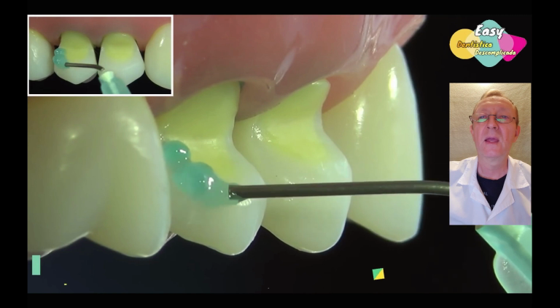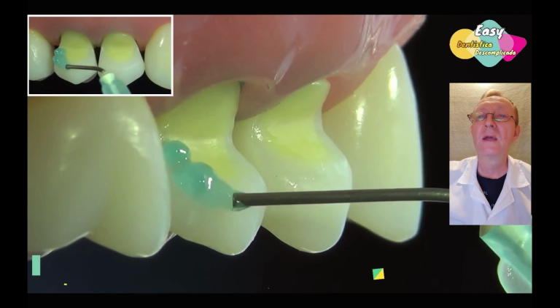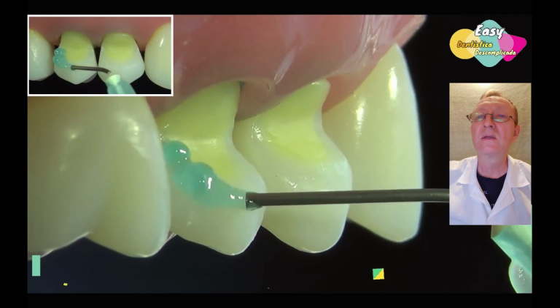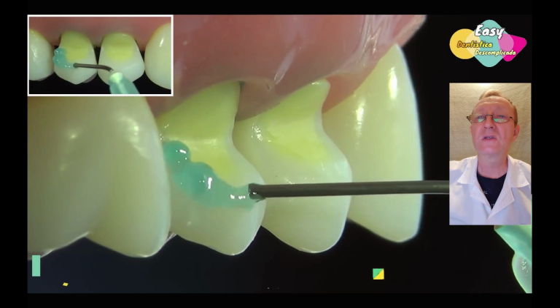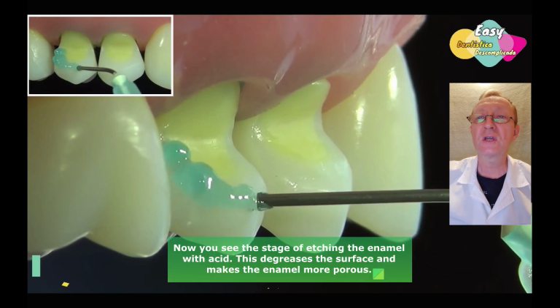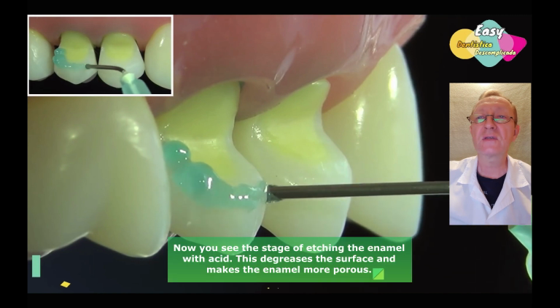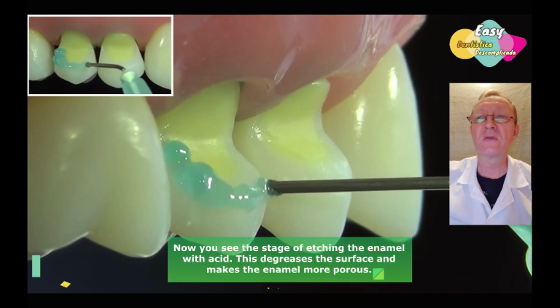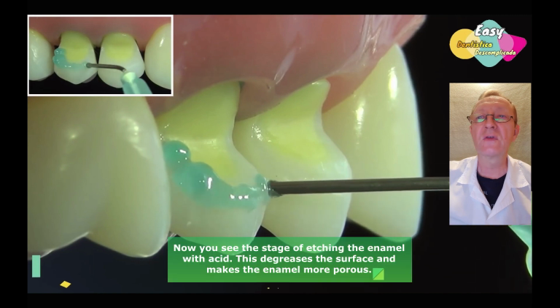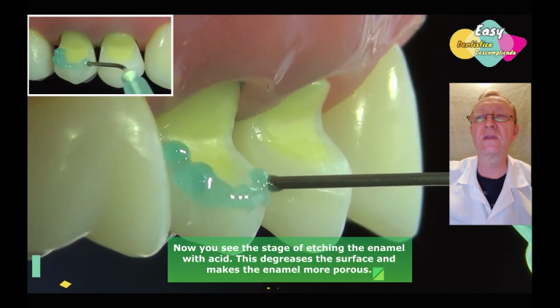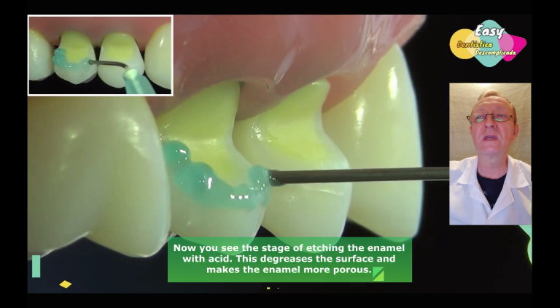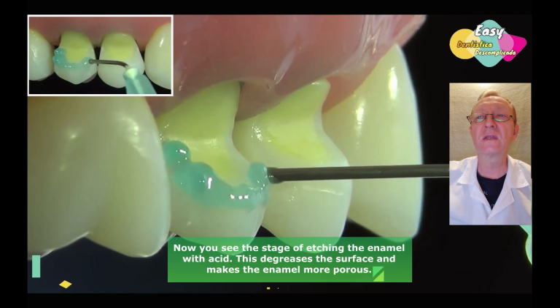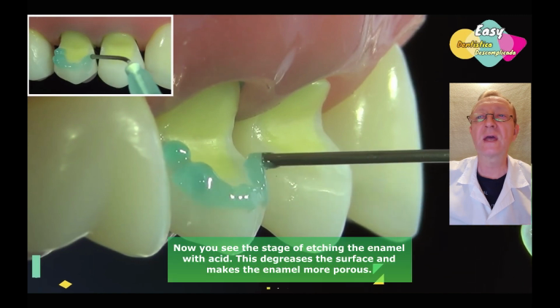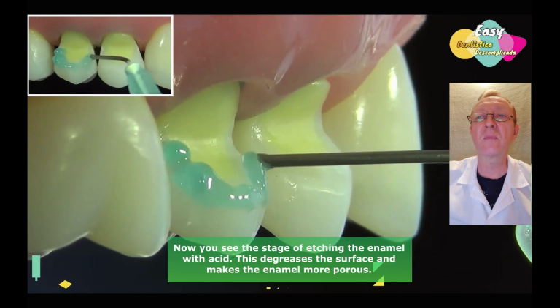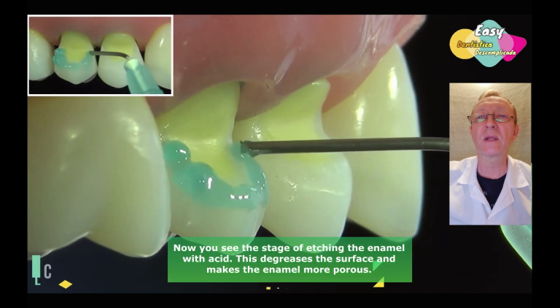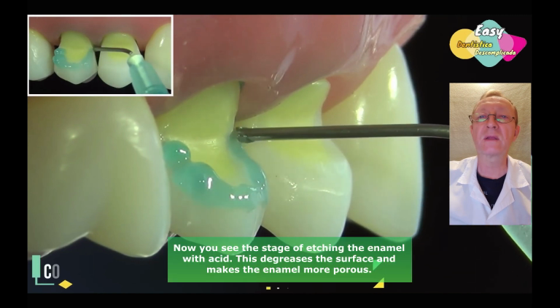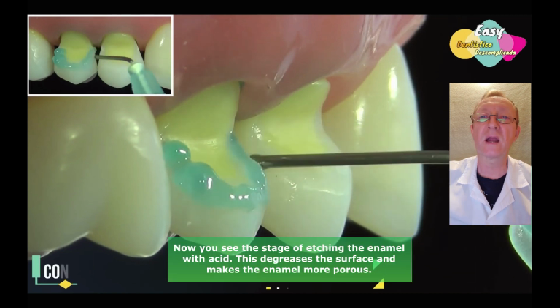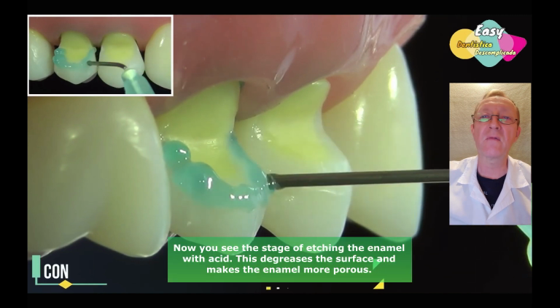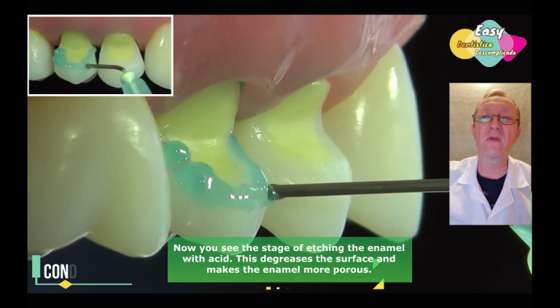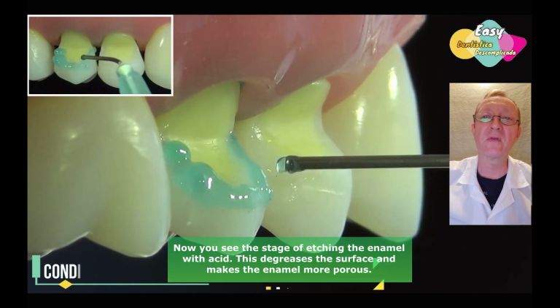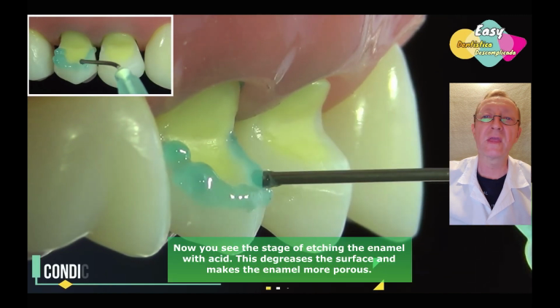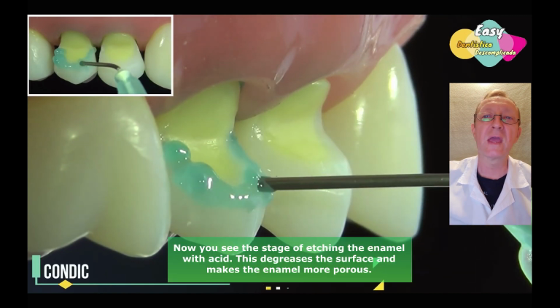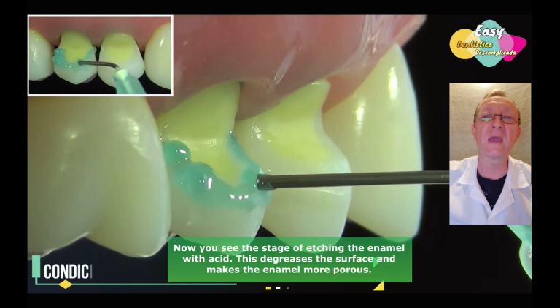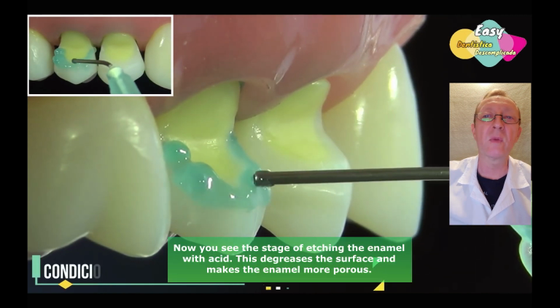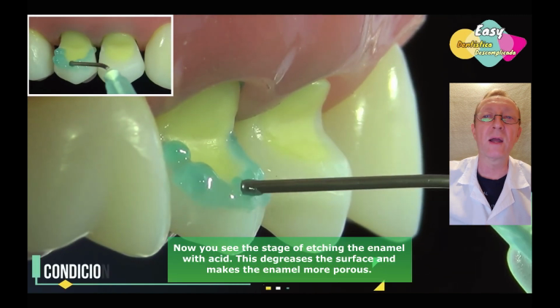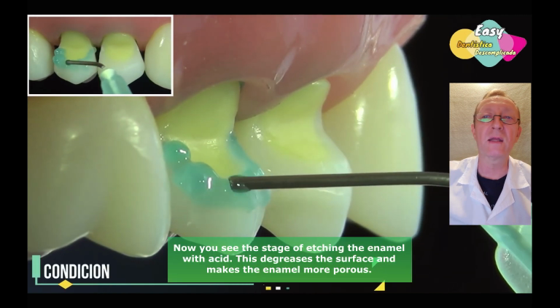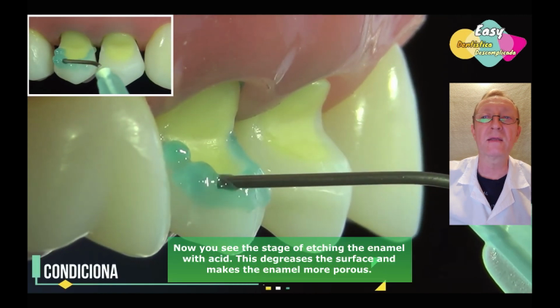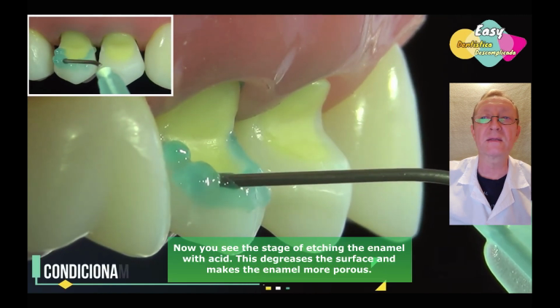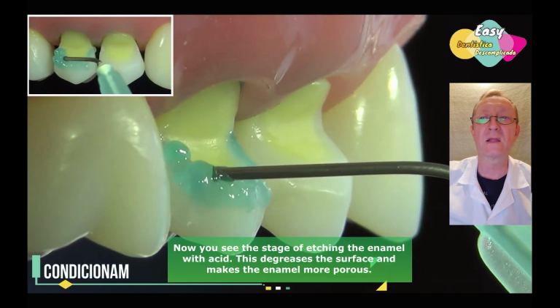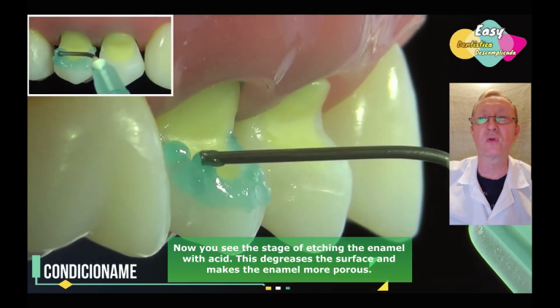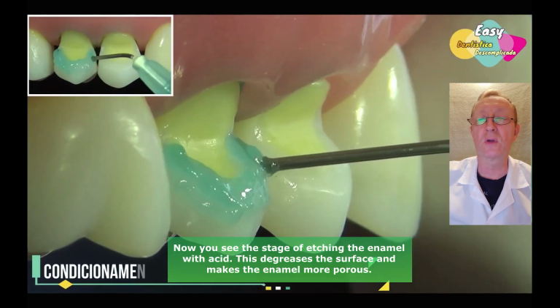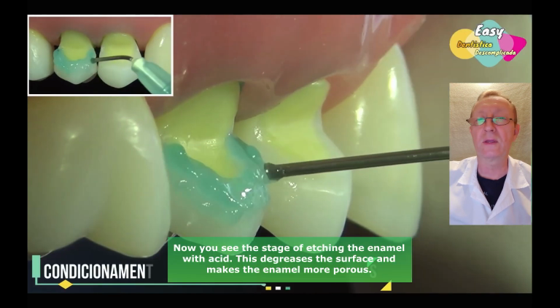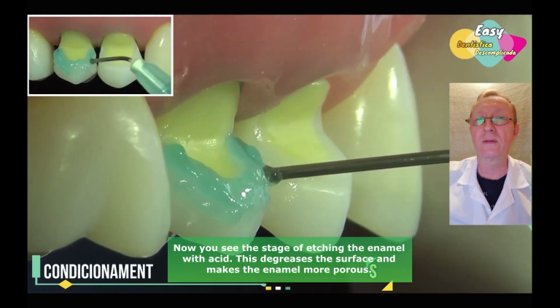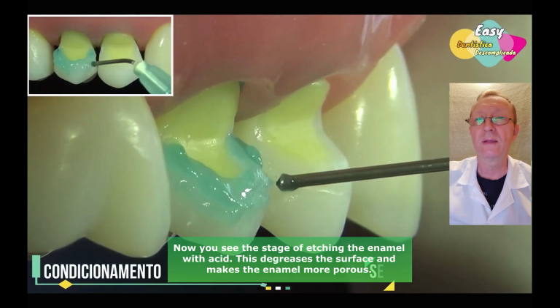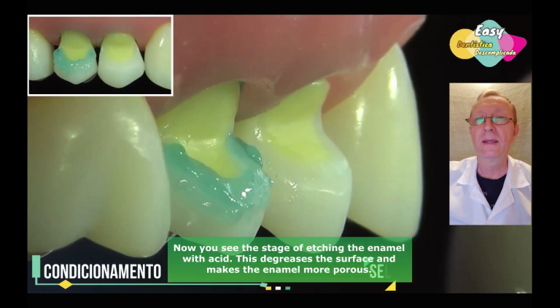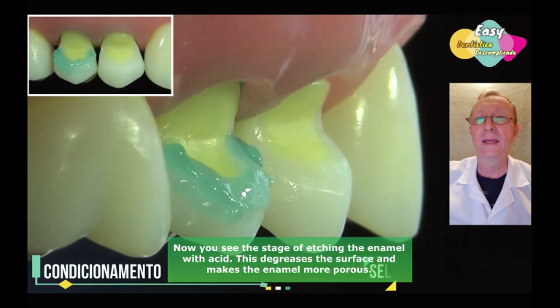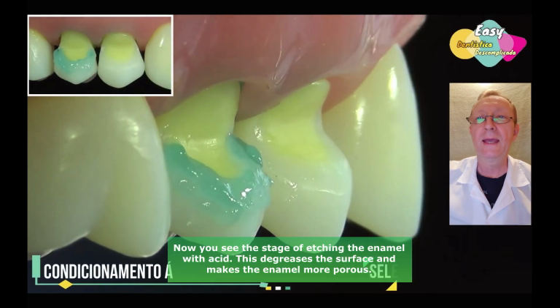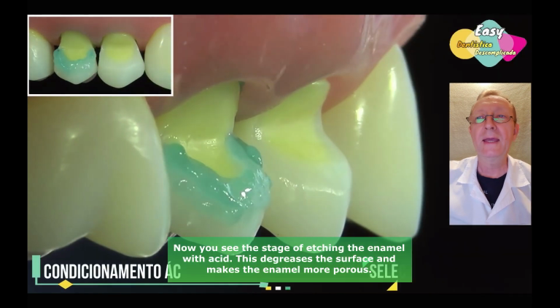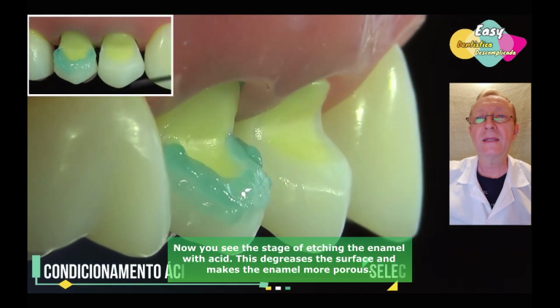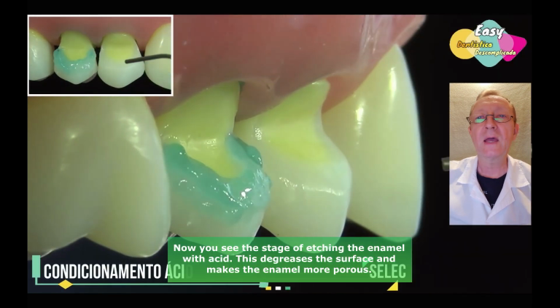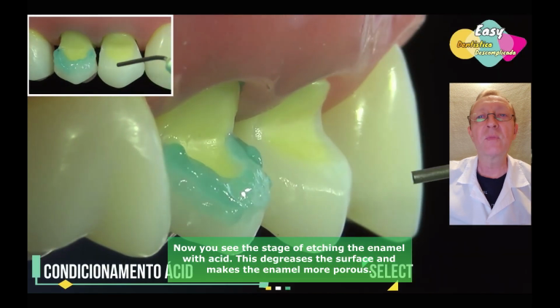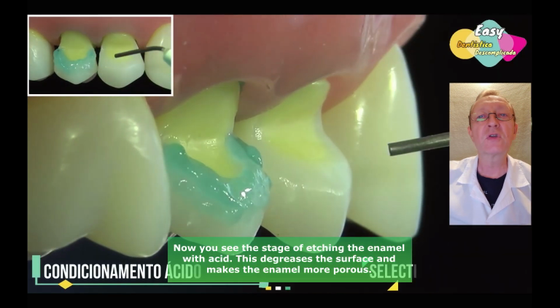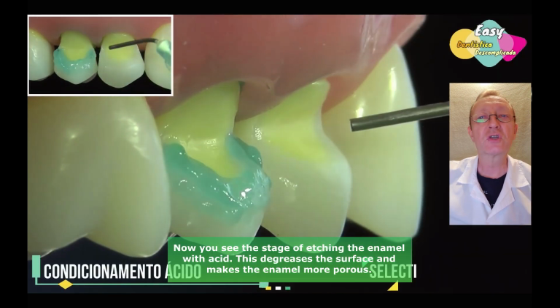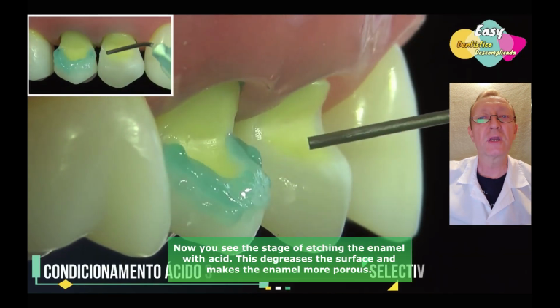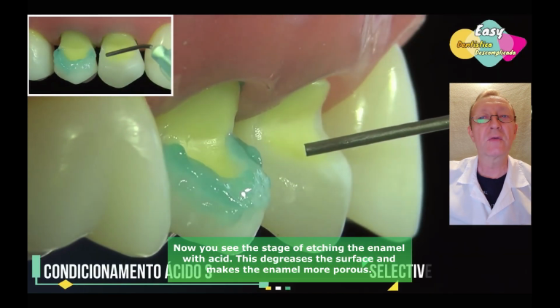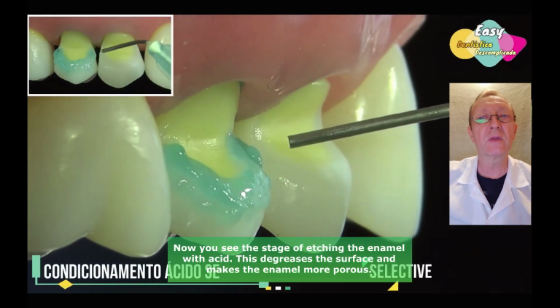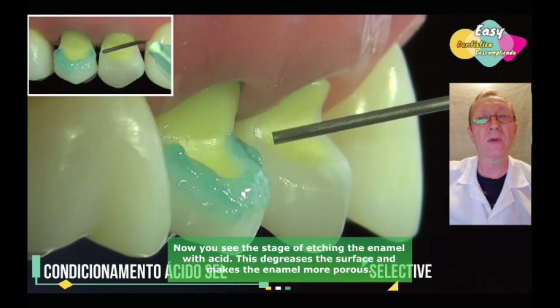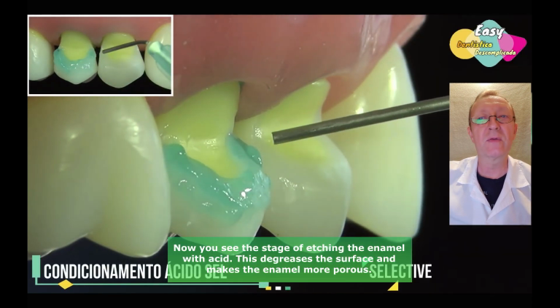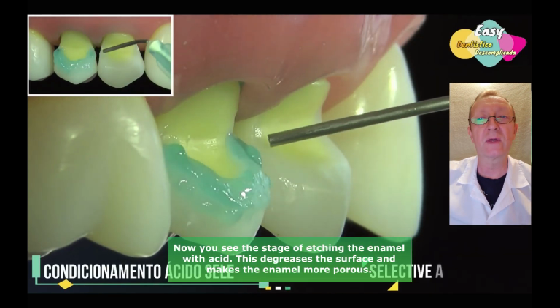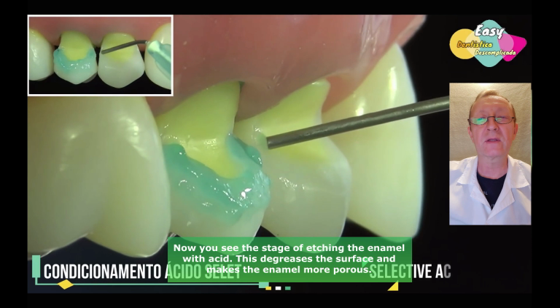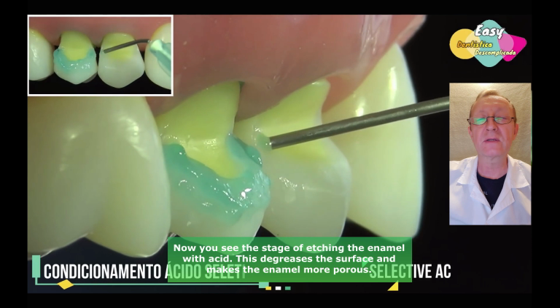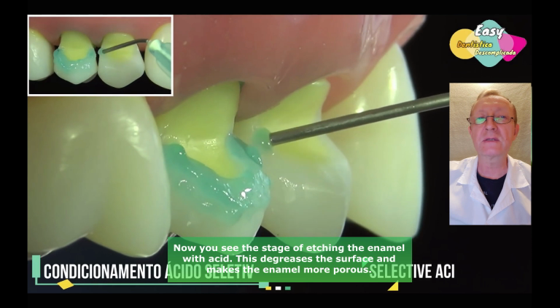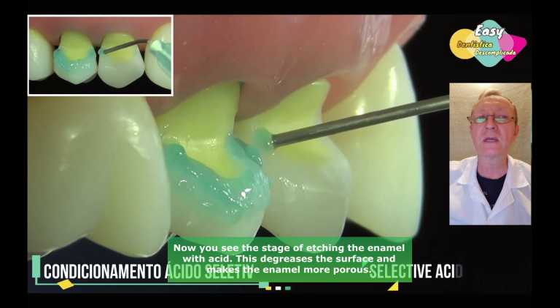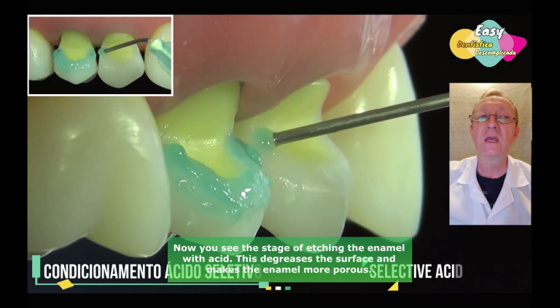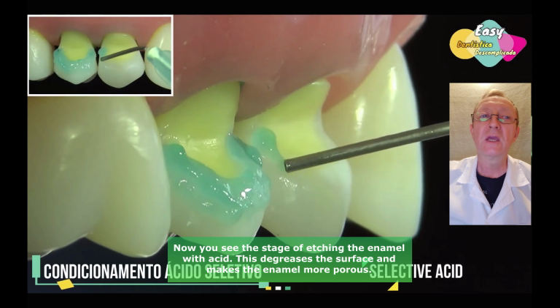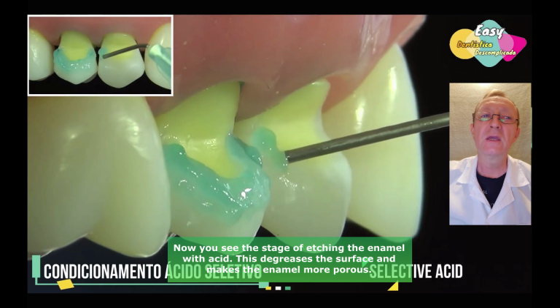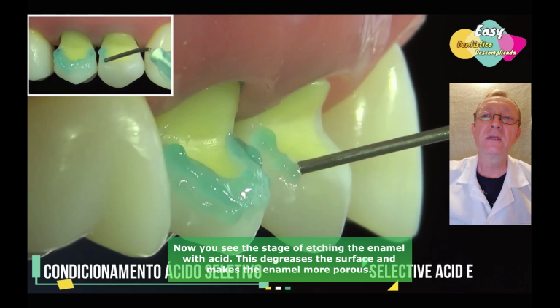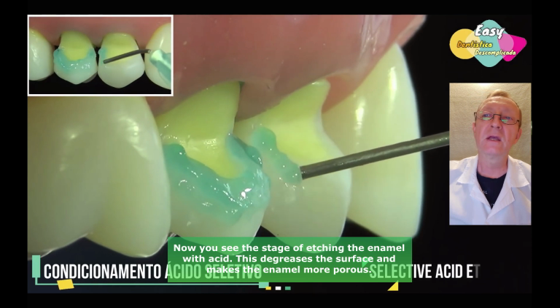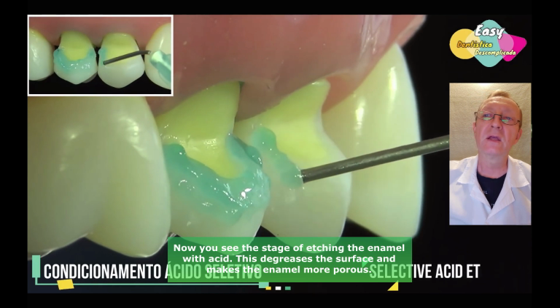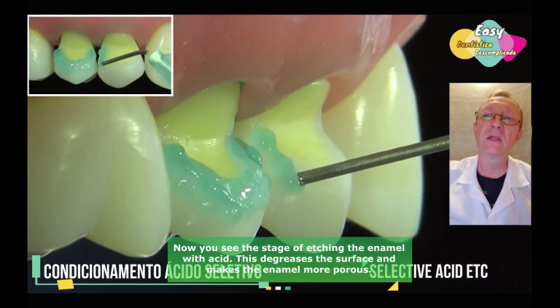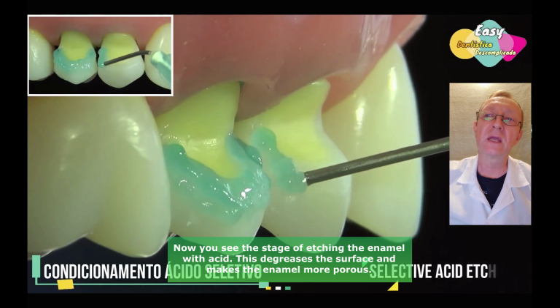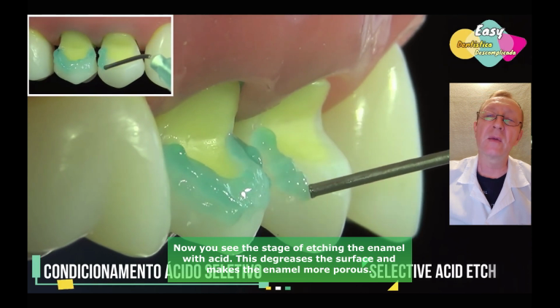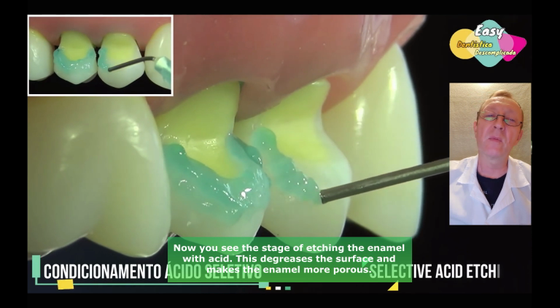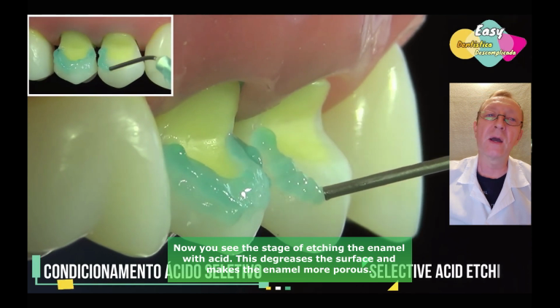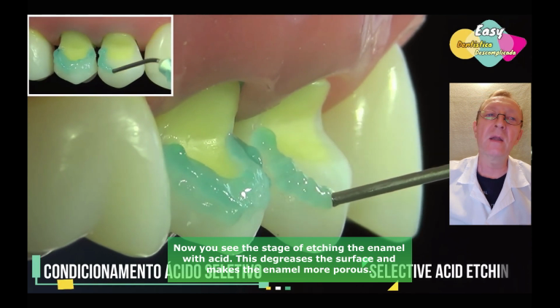Now you see the stage of etching the enamel with acid. This degreases the surface and makes the enamel more porous.